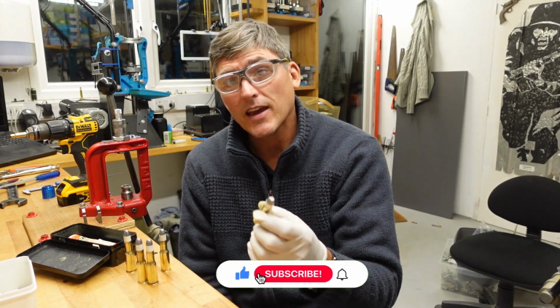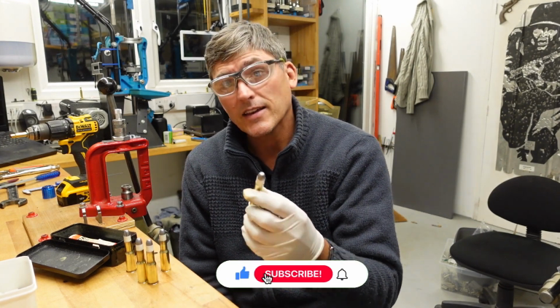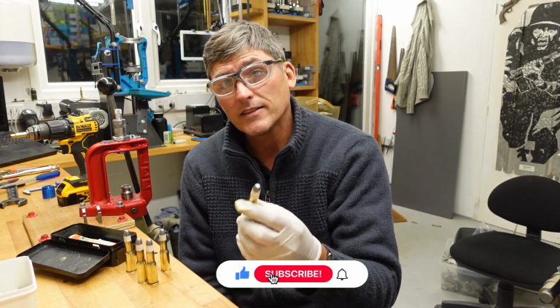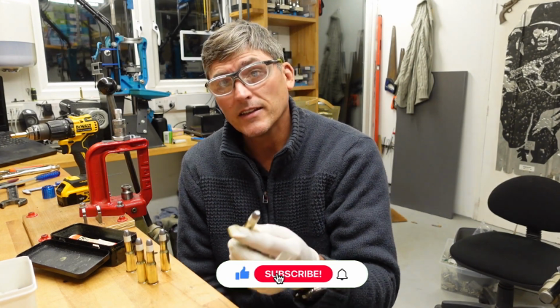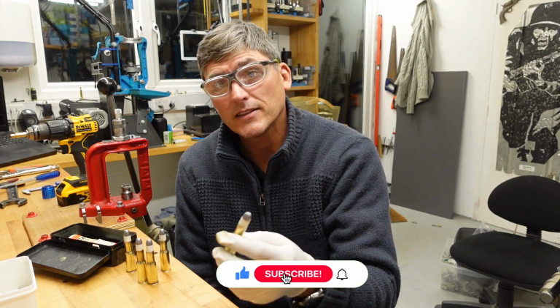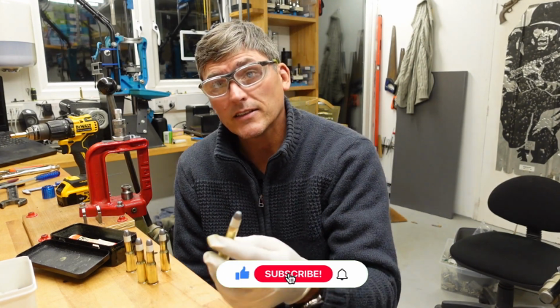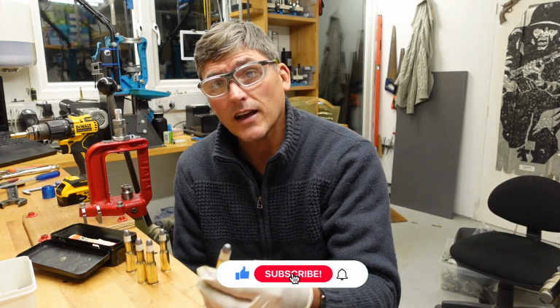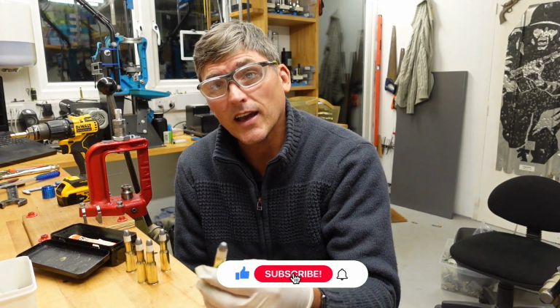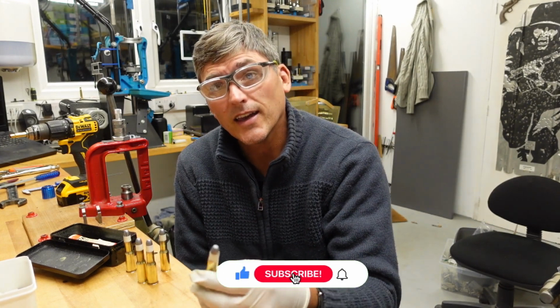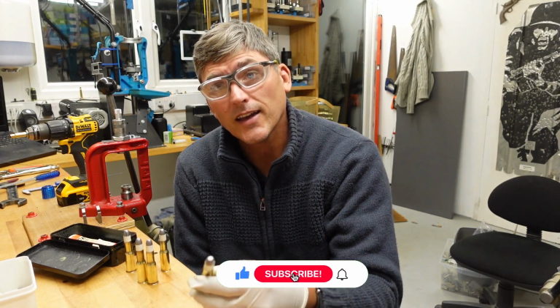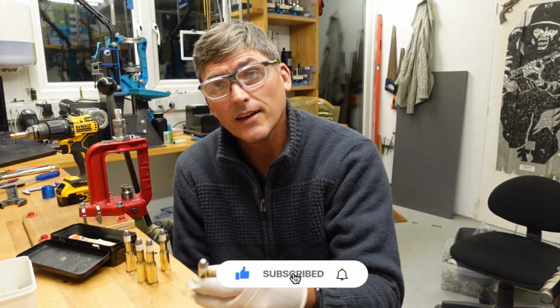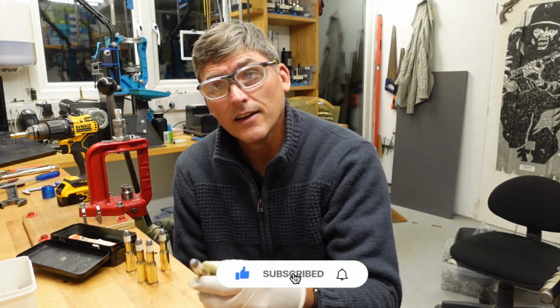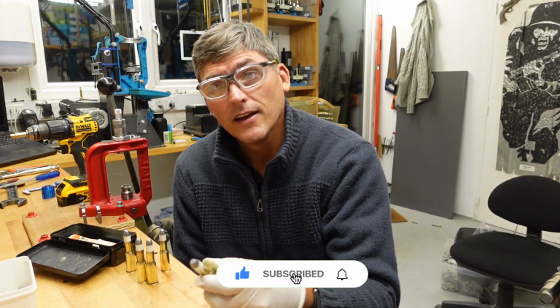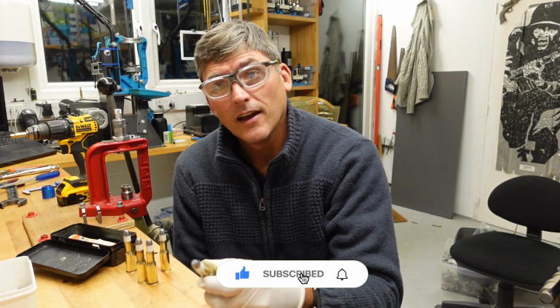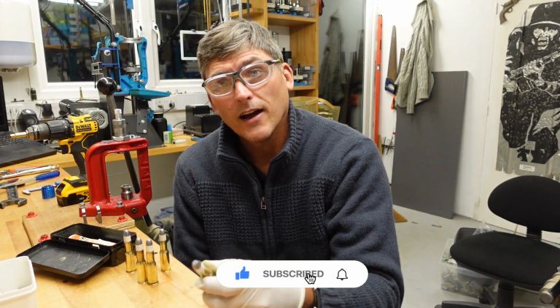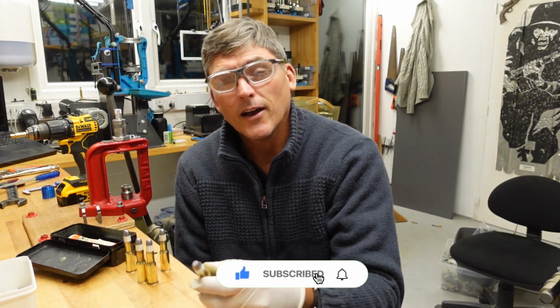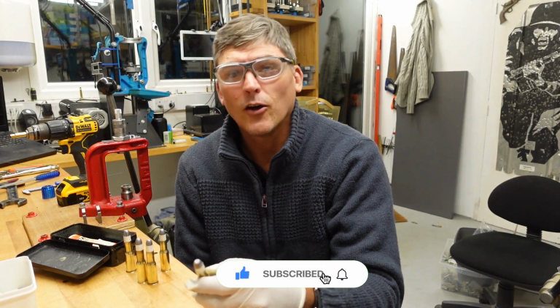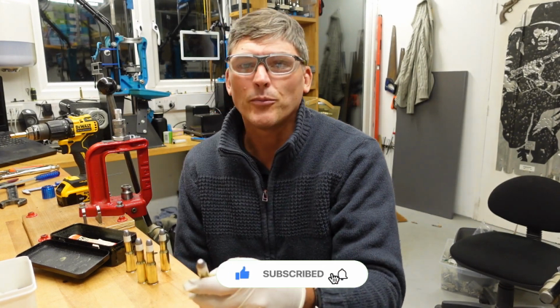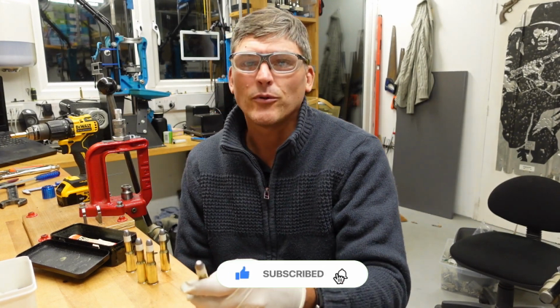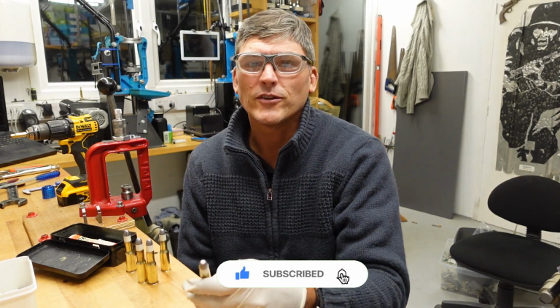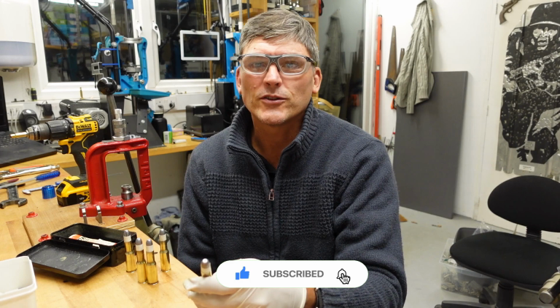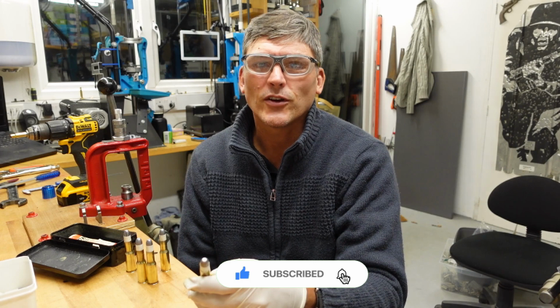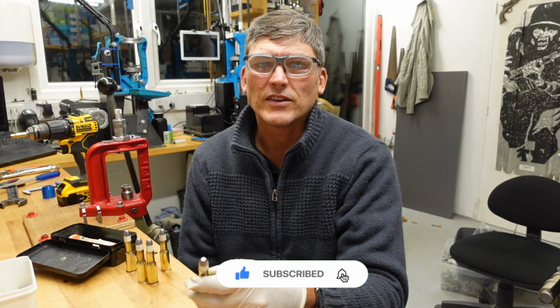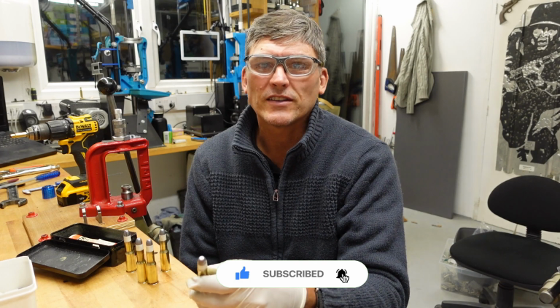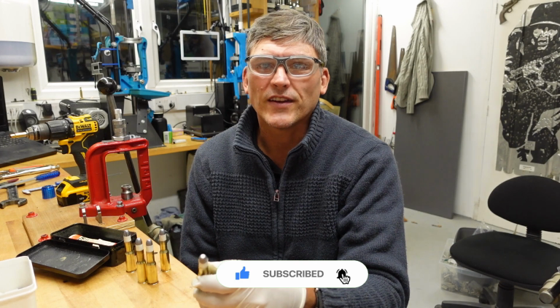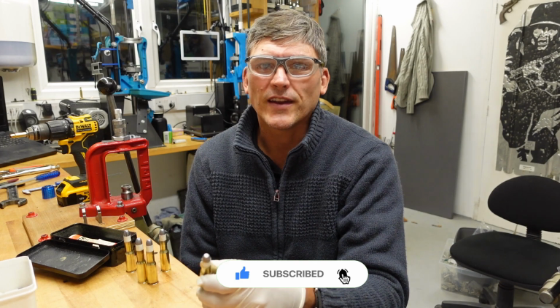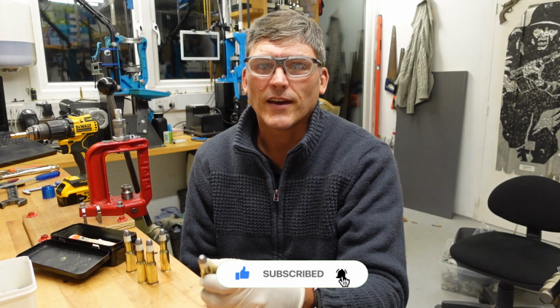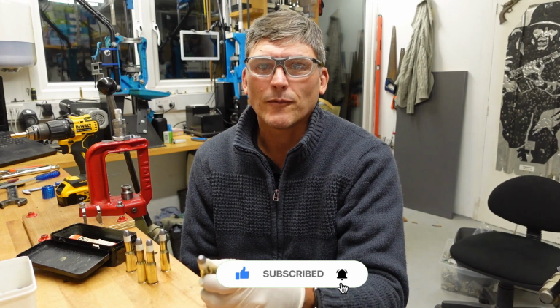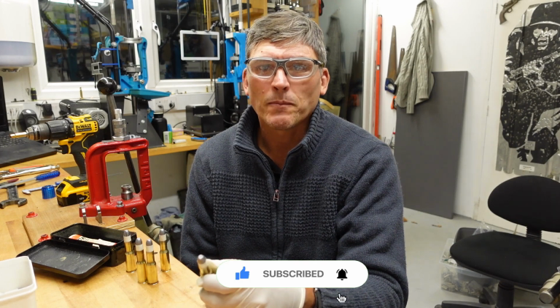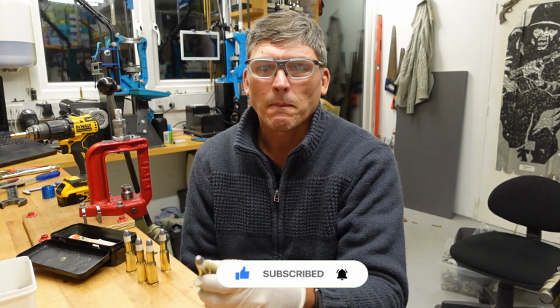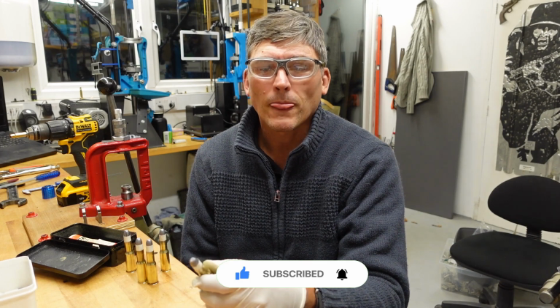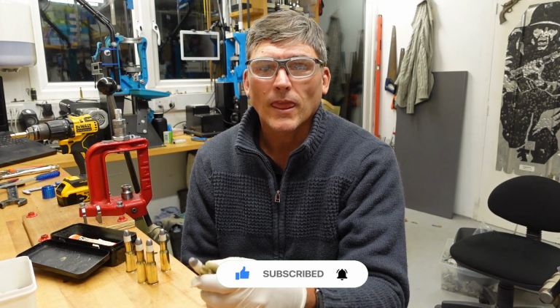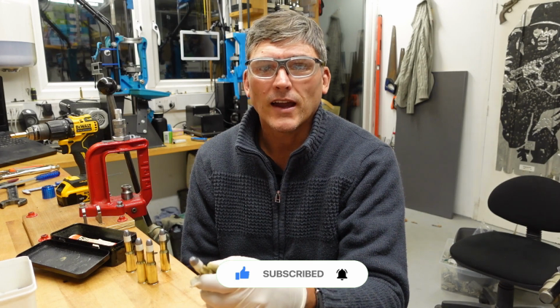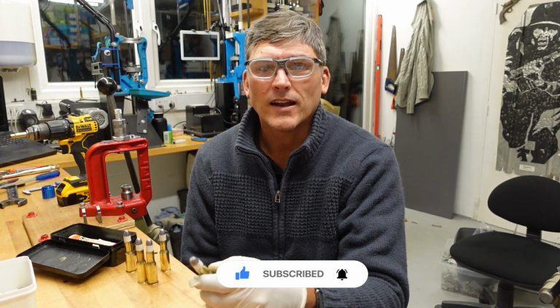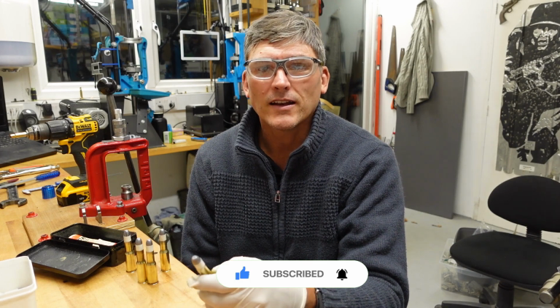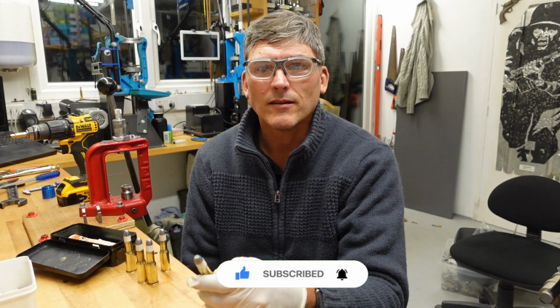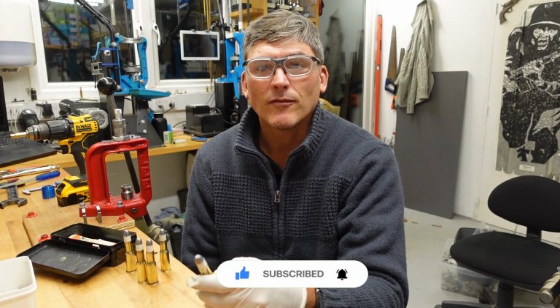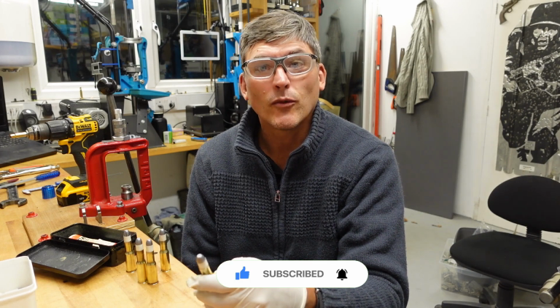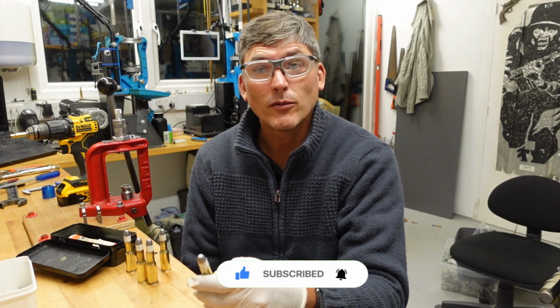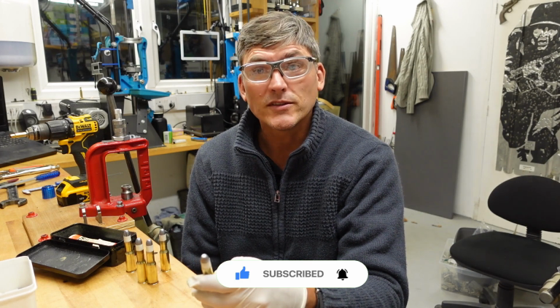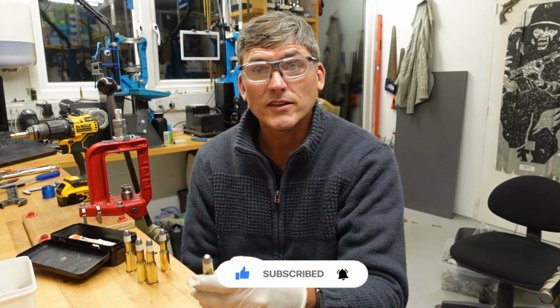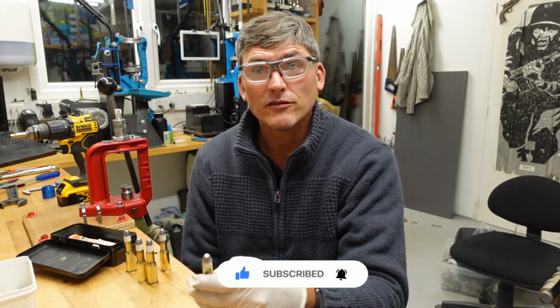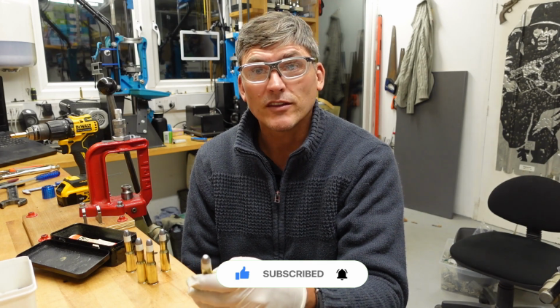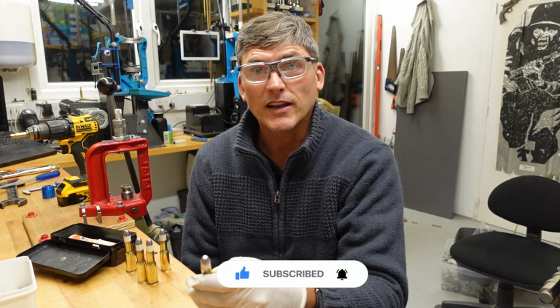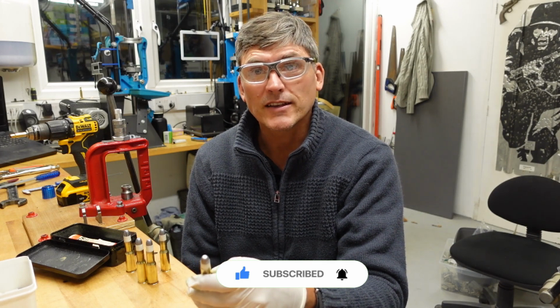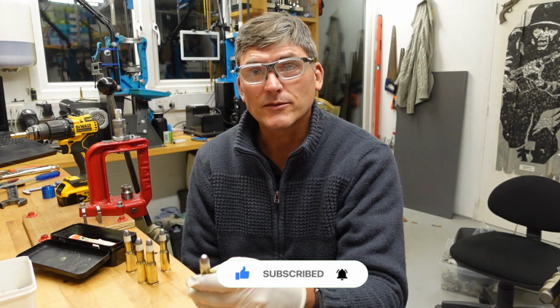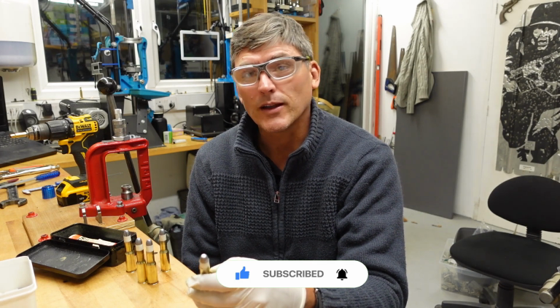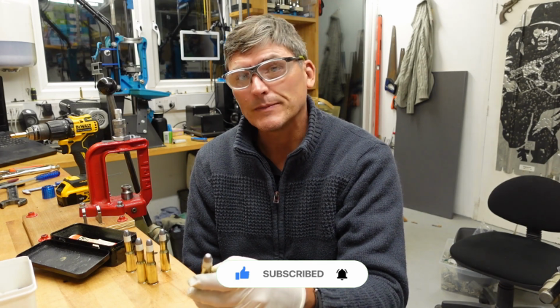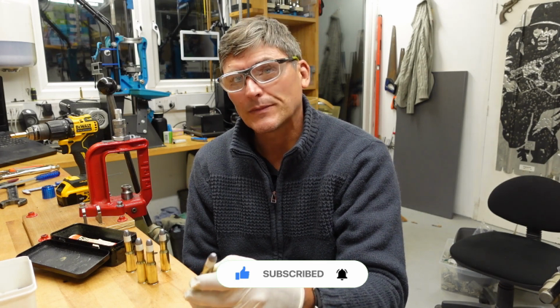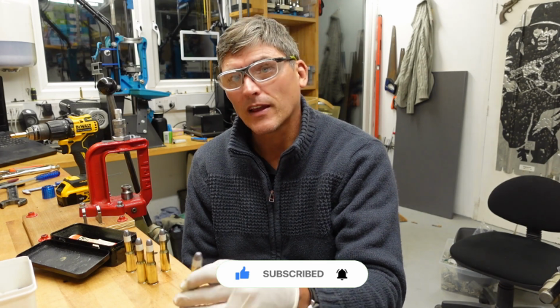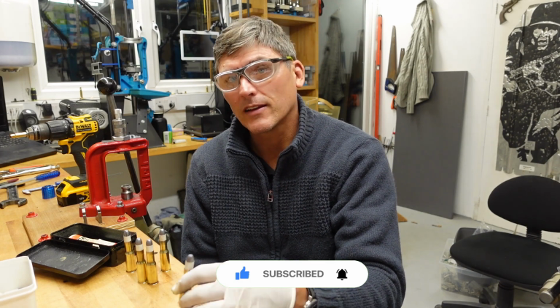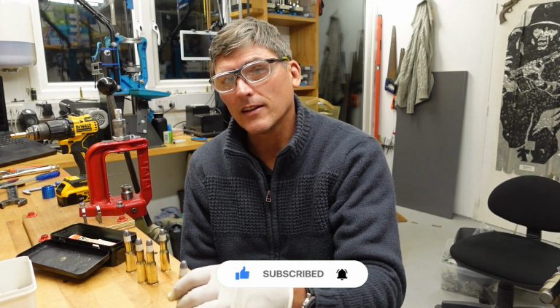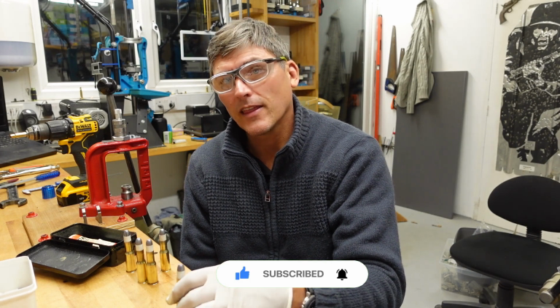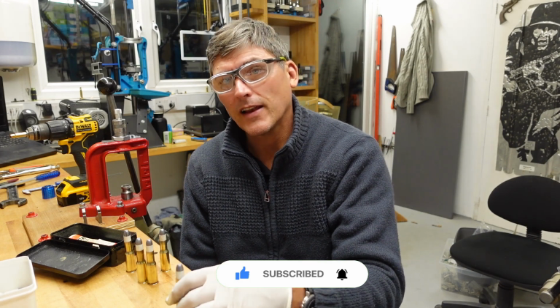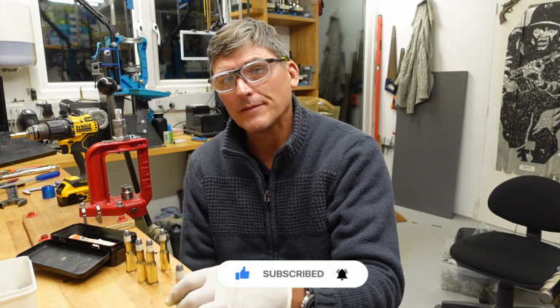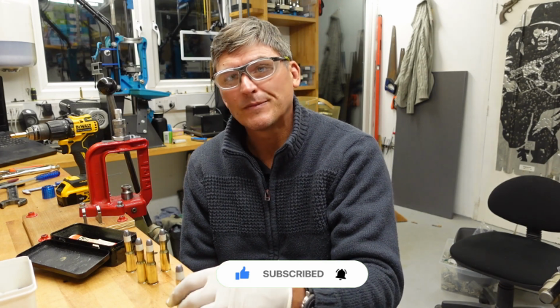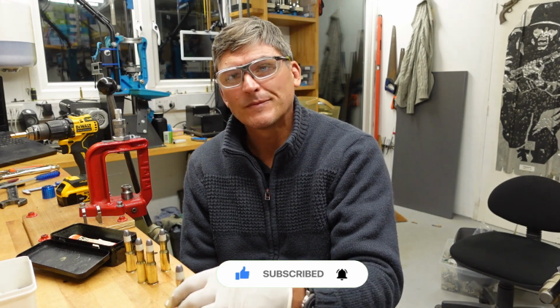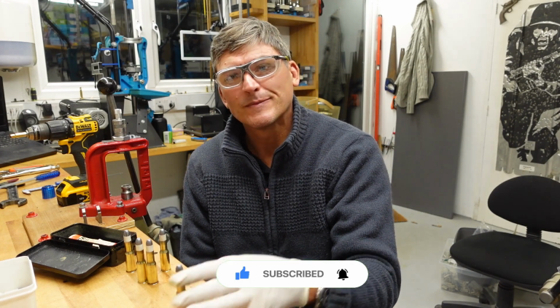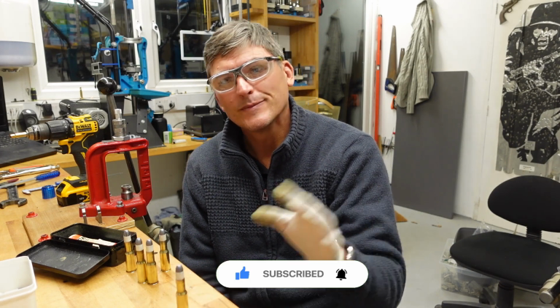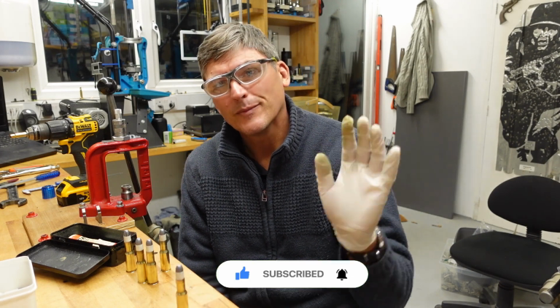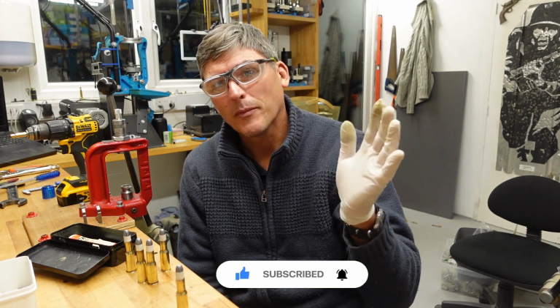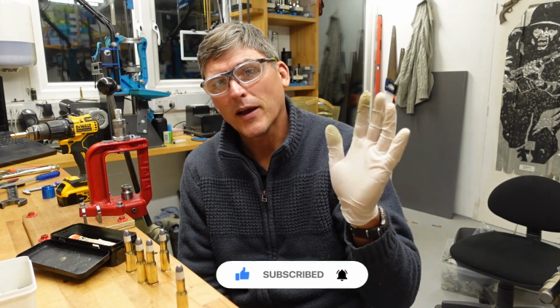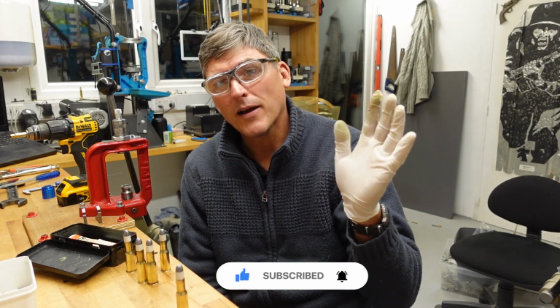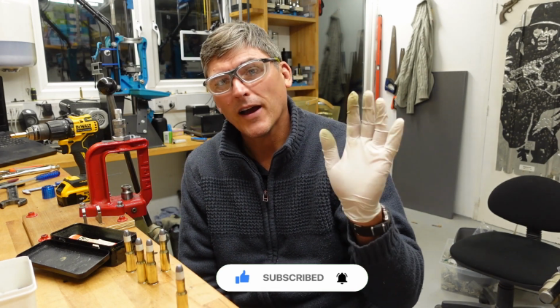When we're done we have our six .450 Martini-Henry cases. I hope you've enjoyed this video, and we will see you for the next one. Until then, bye bye.